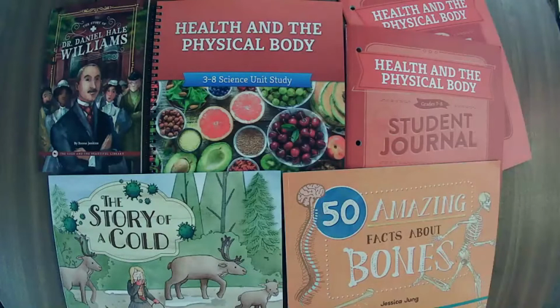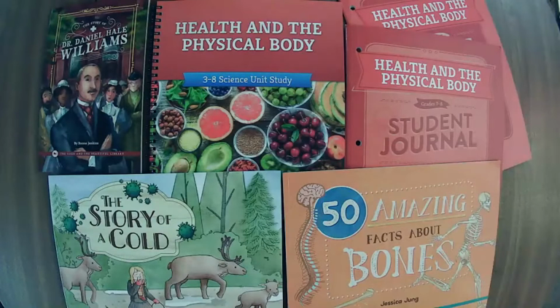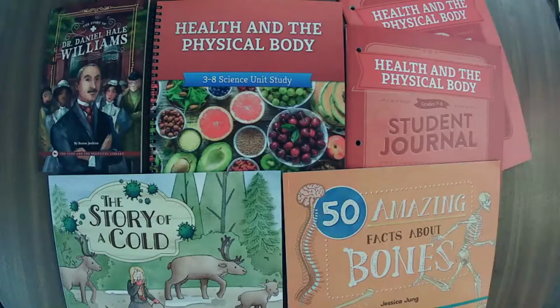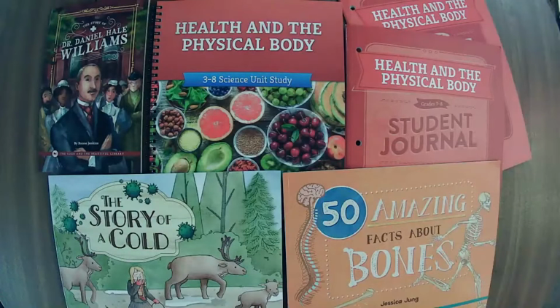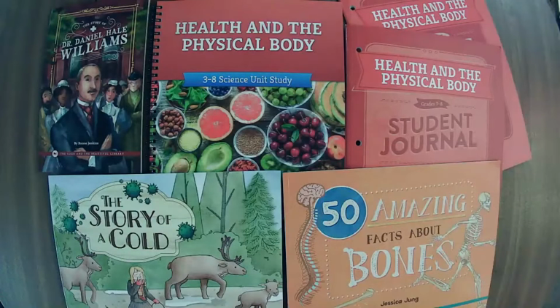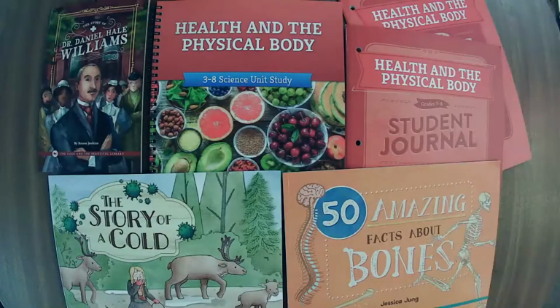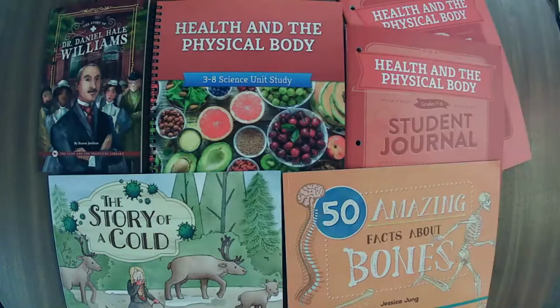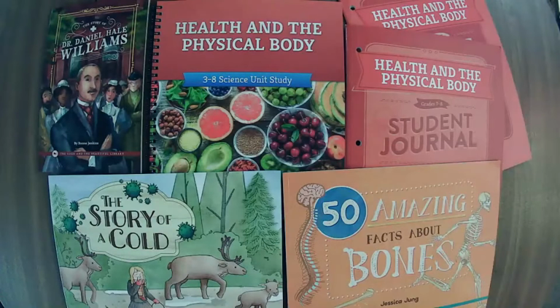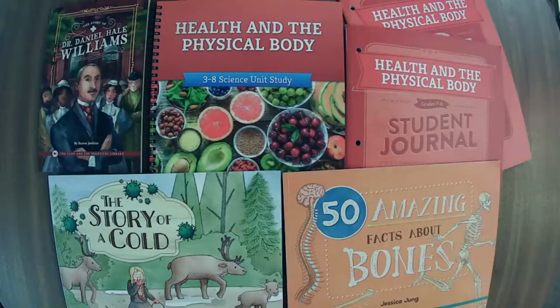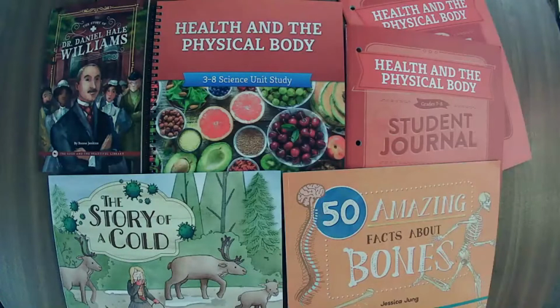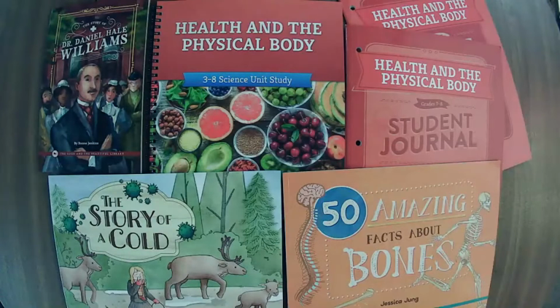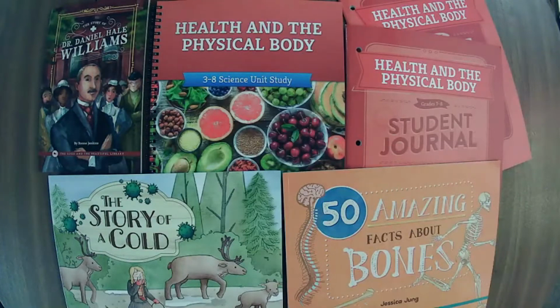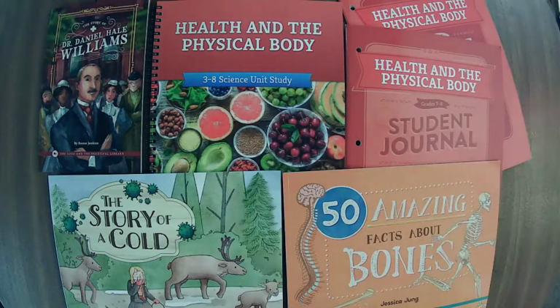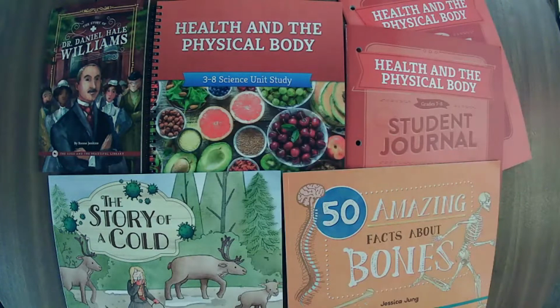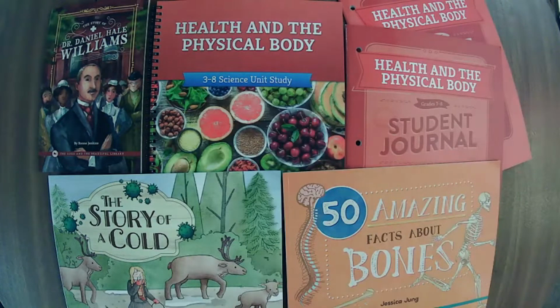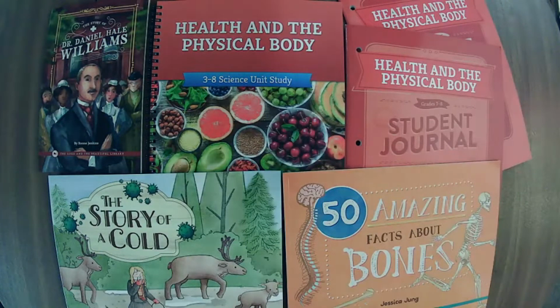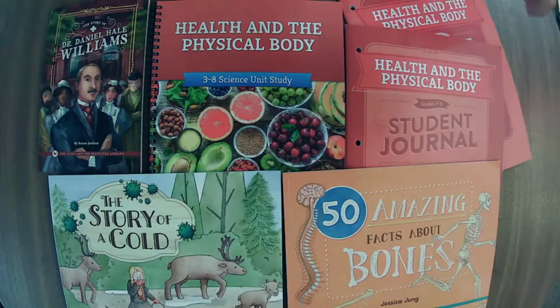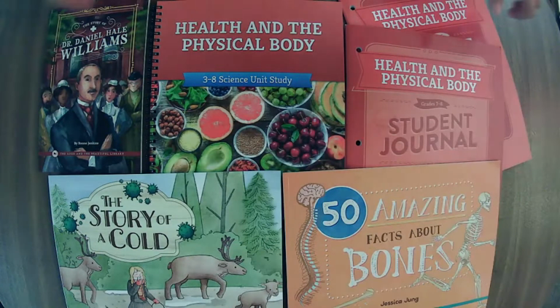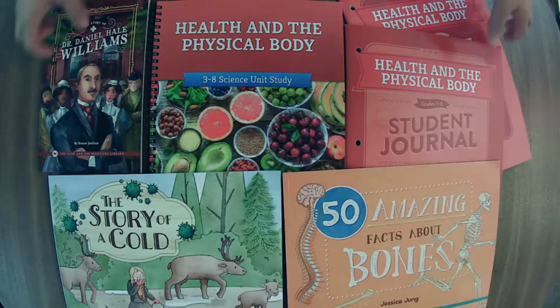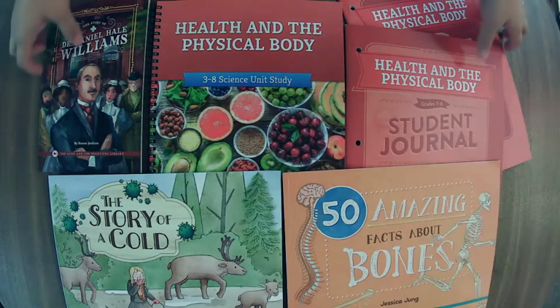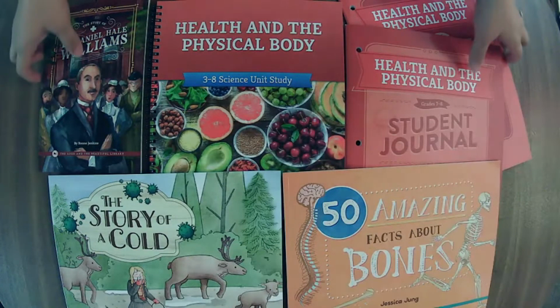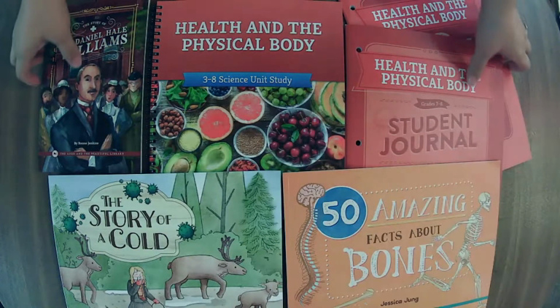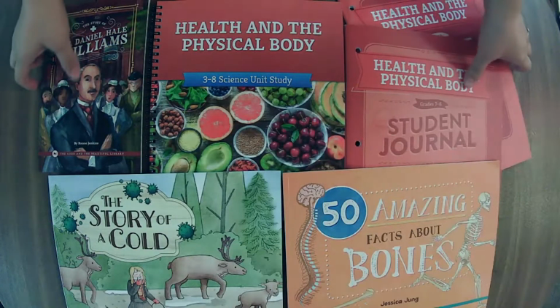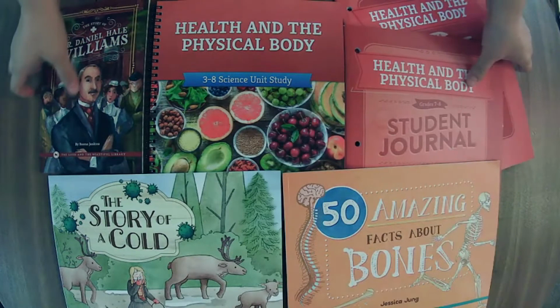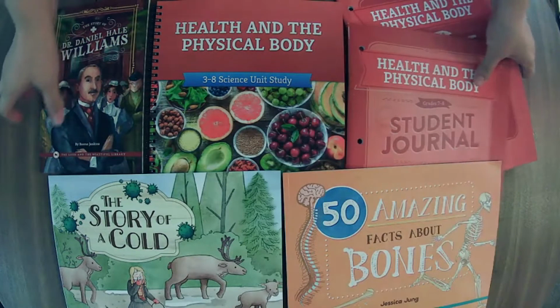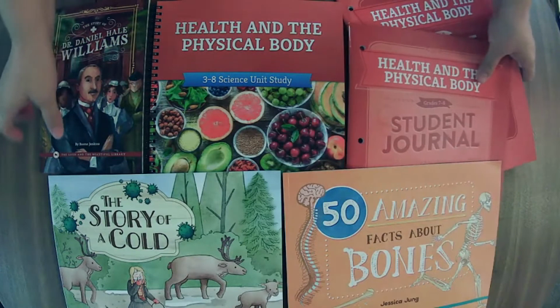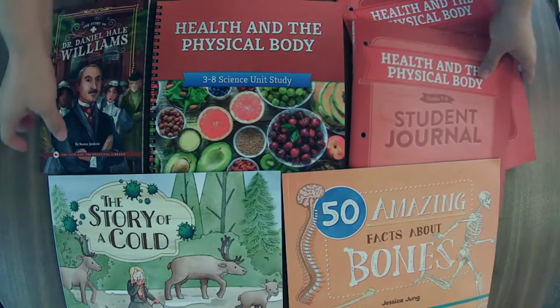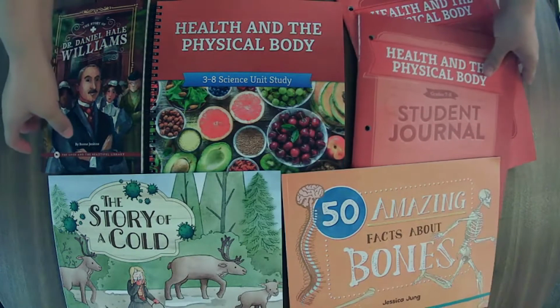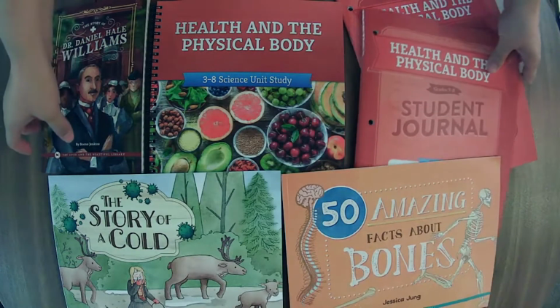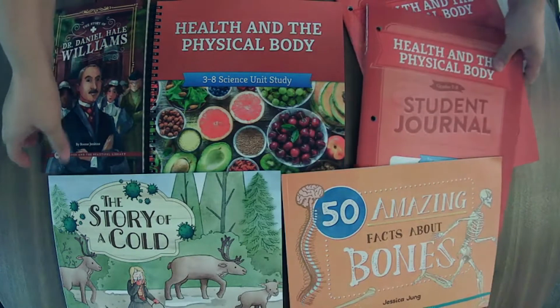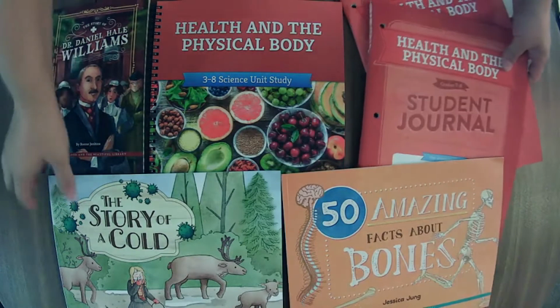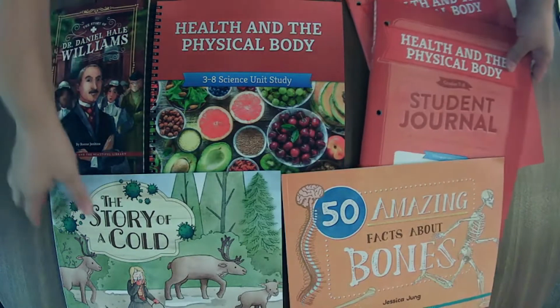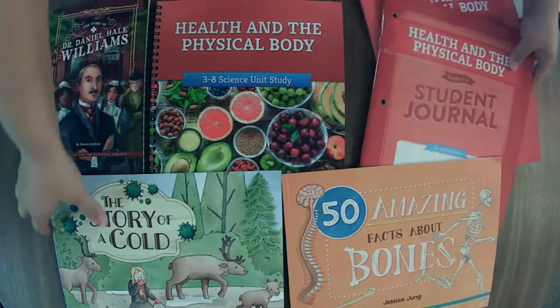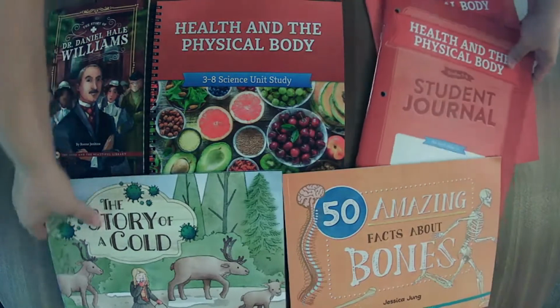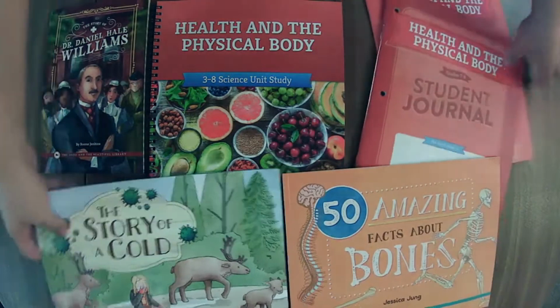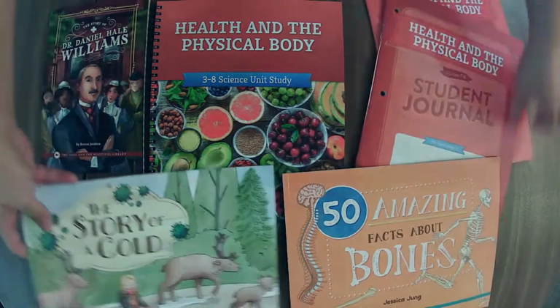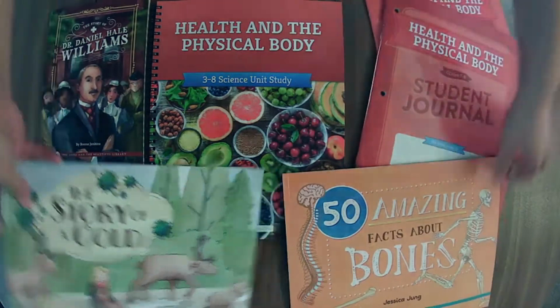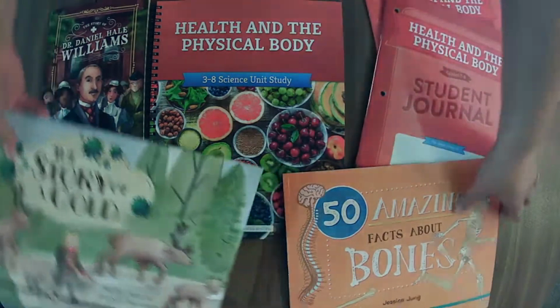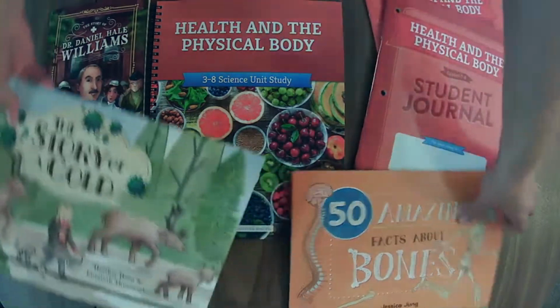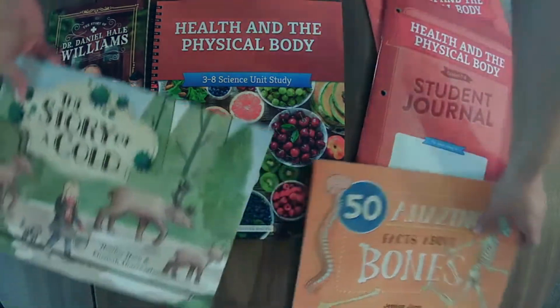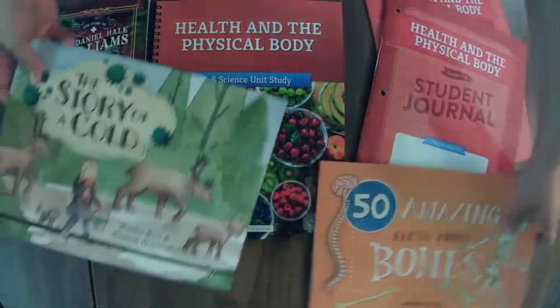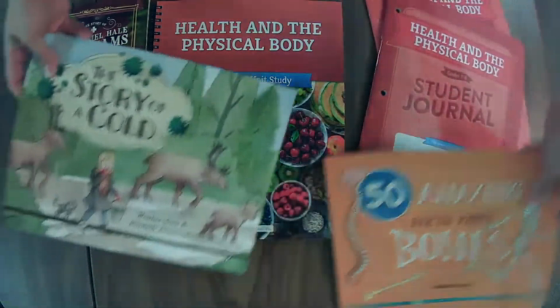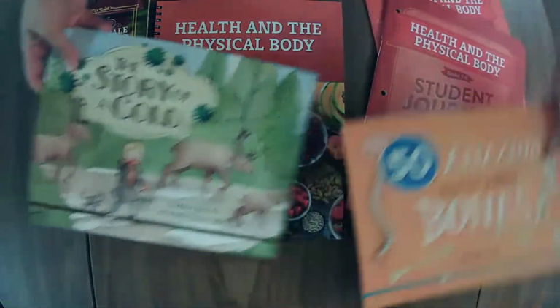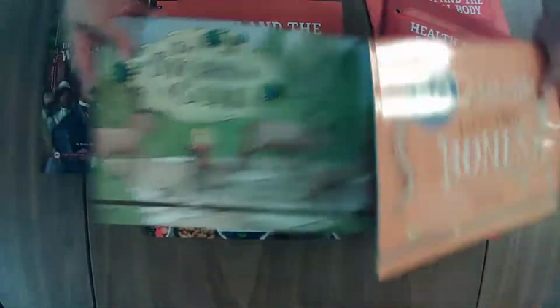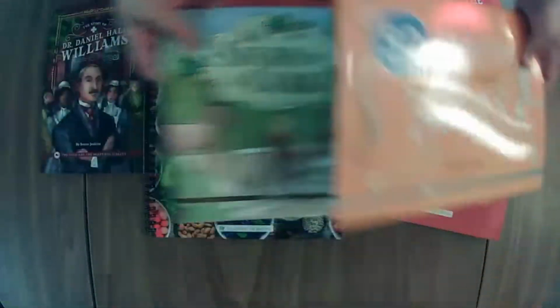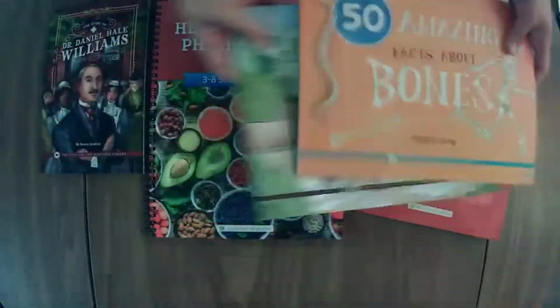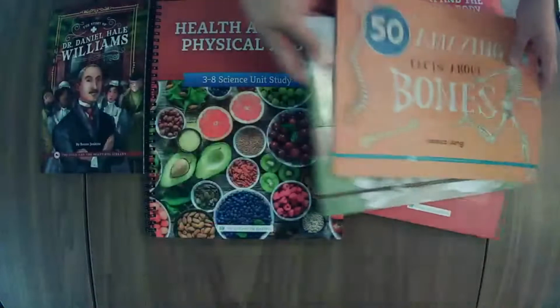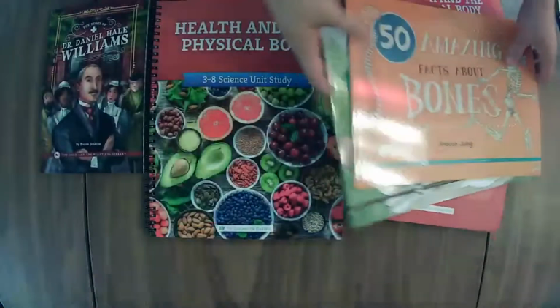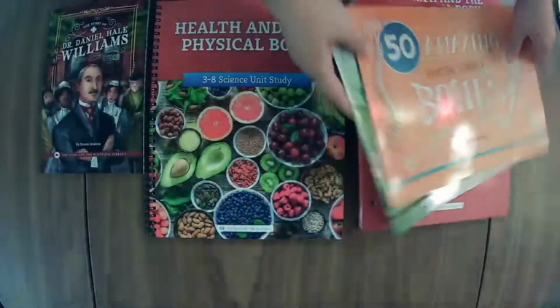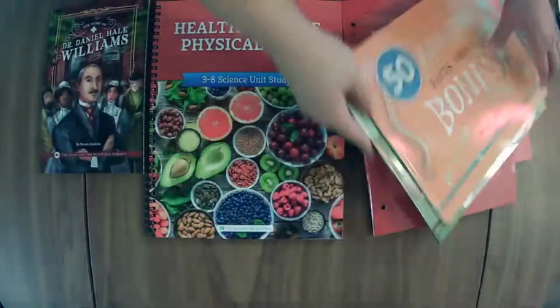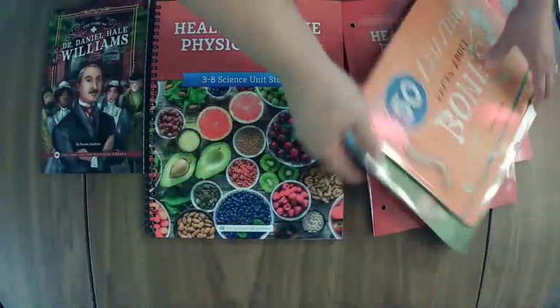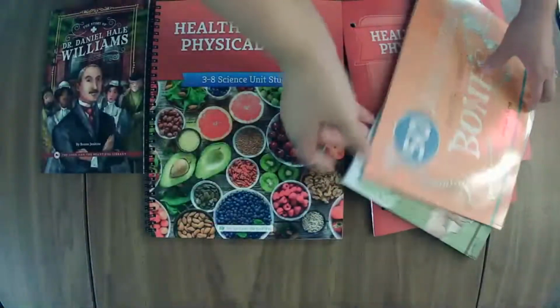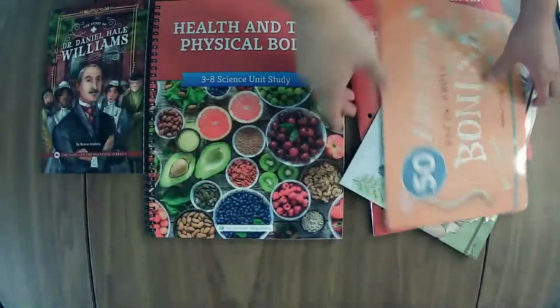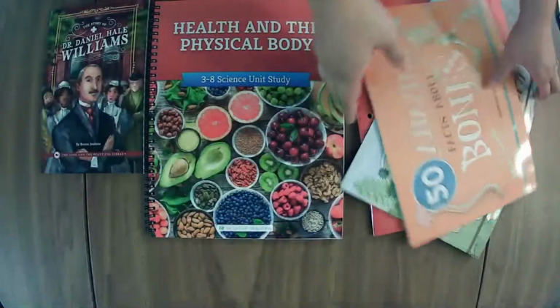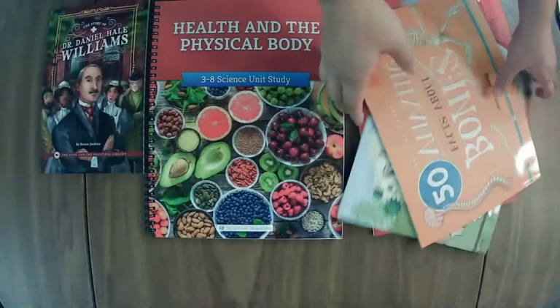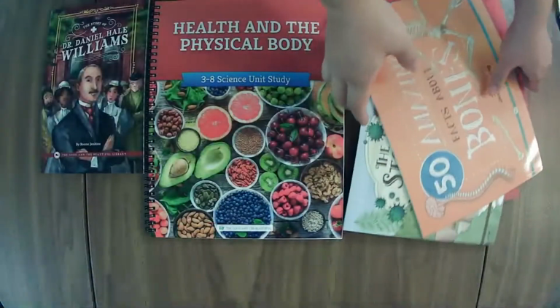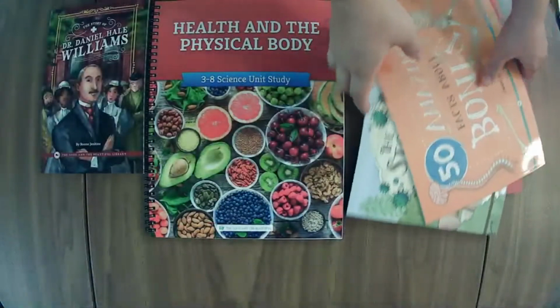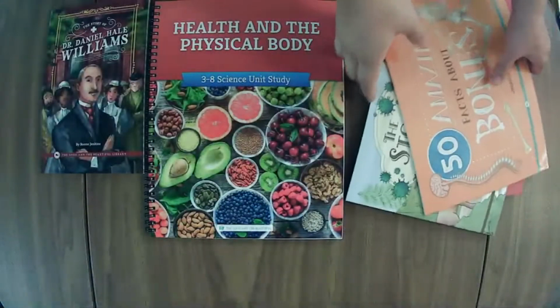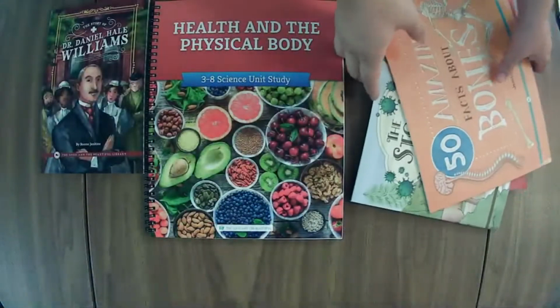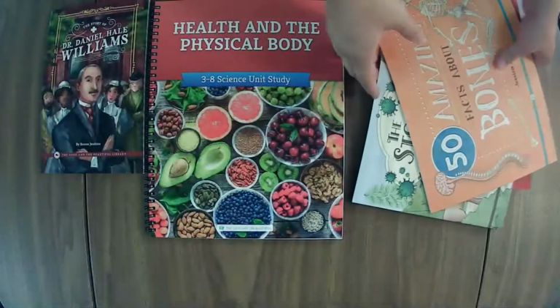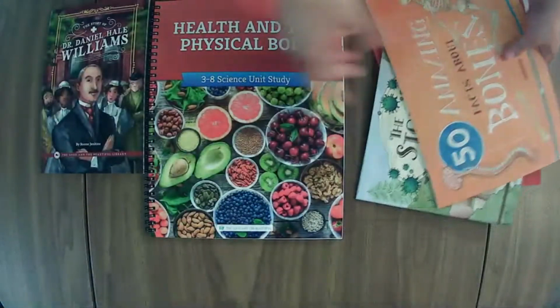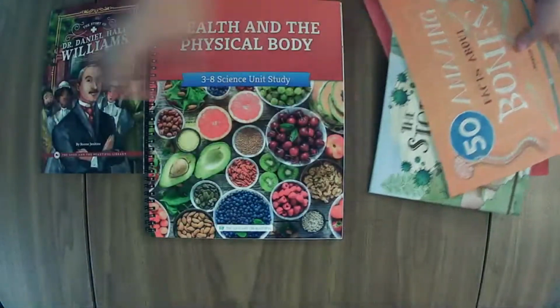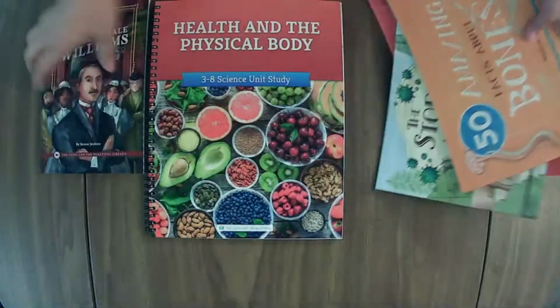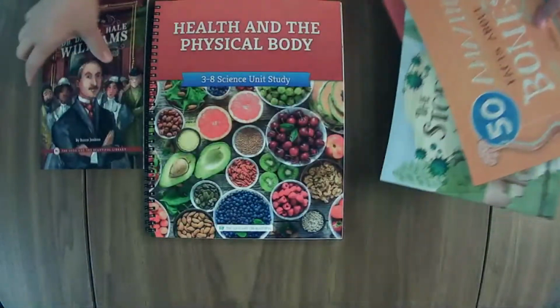I am so excited that I just got this unit in the mail and we're going to hop right in and flip through every one of these books.